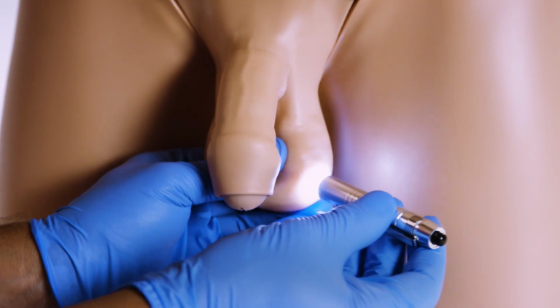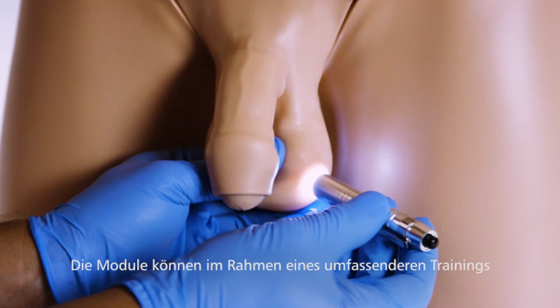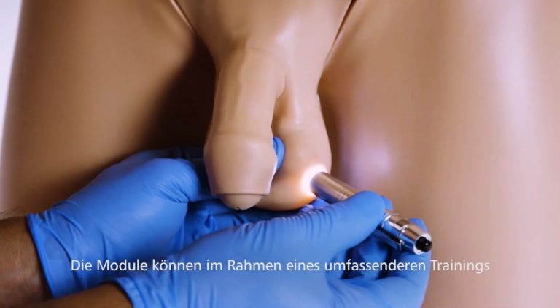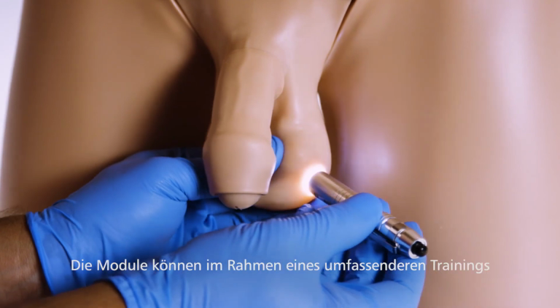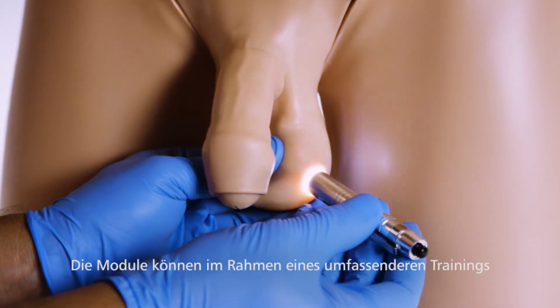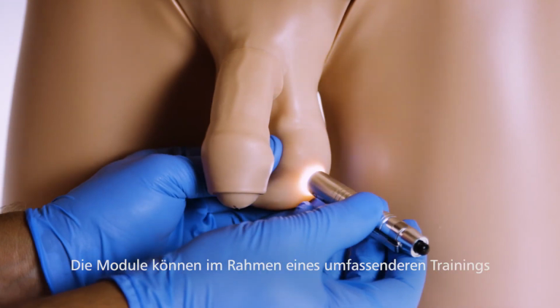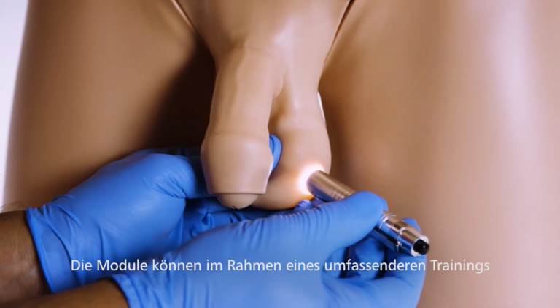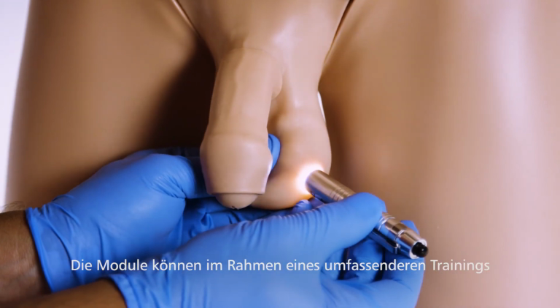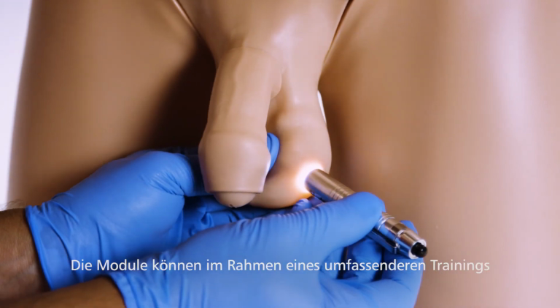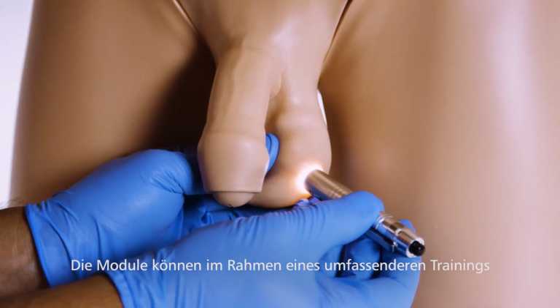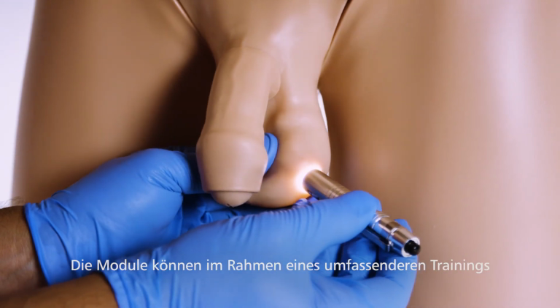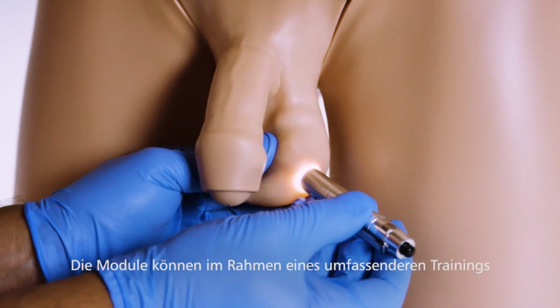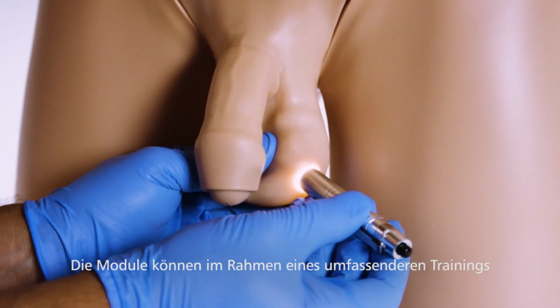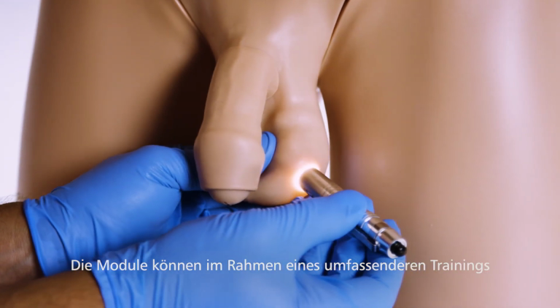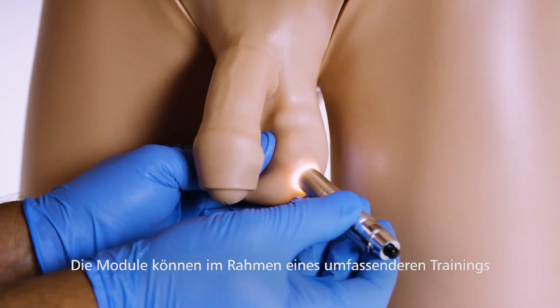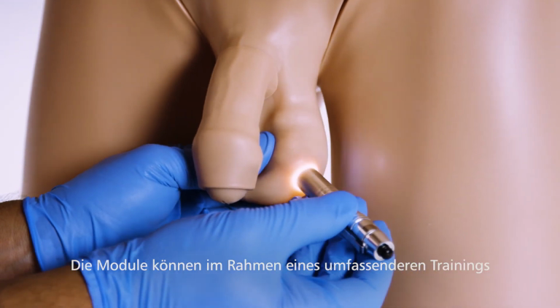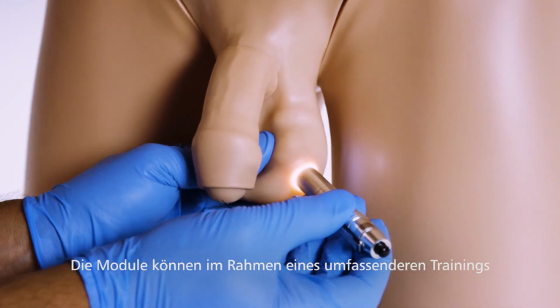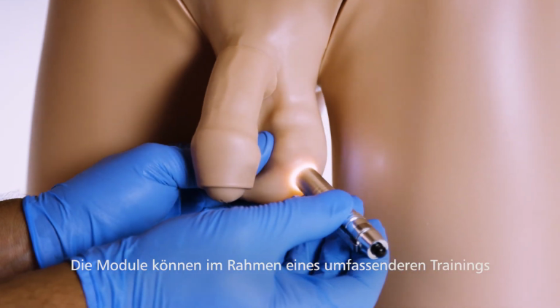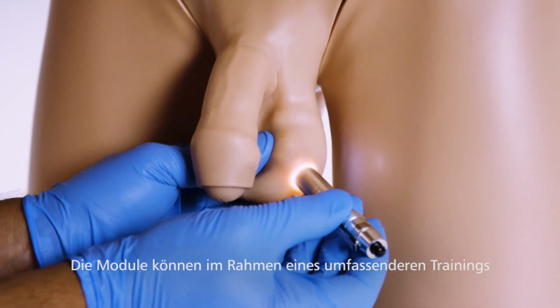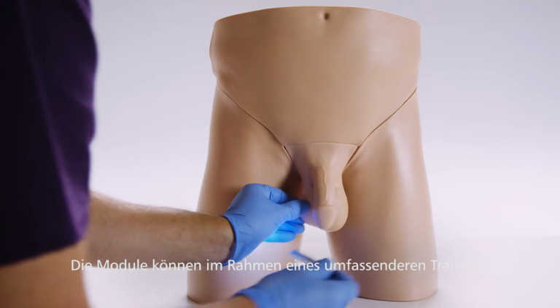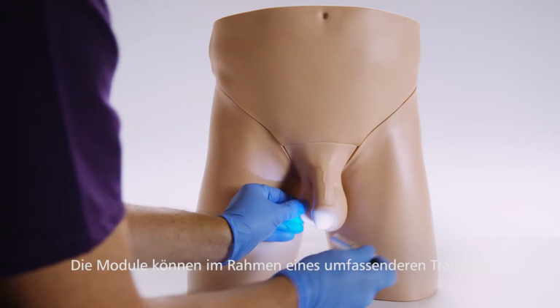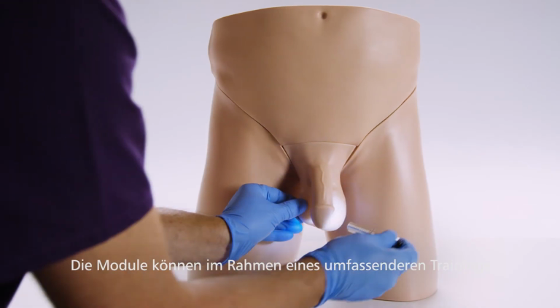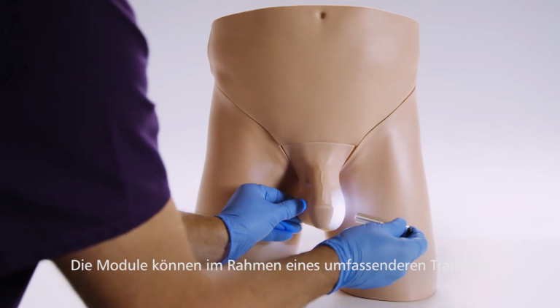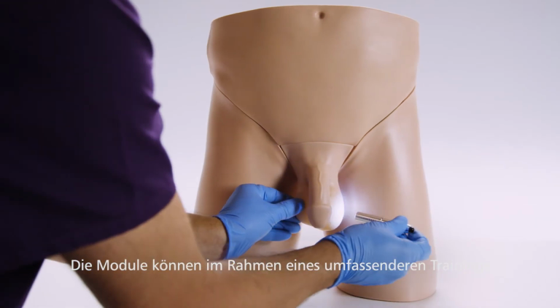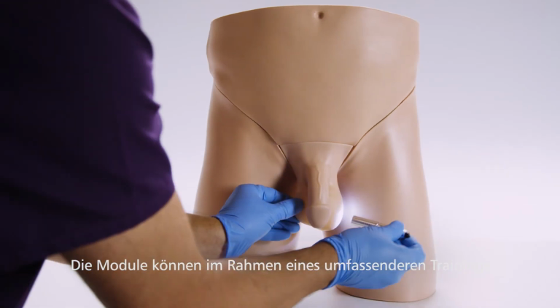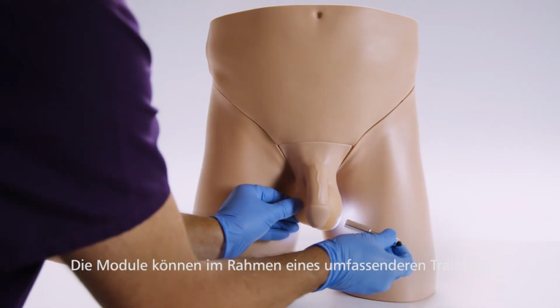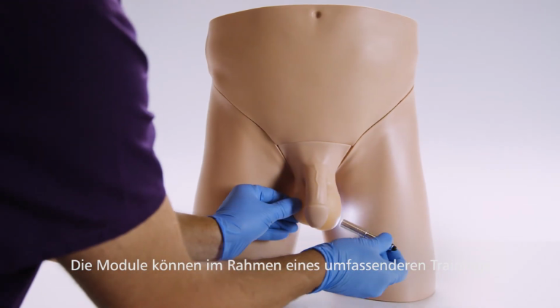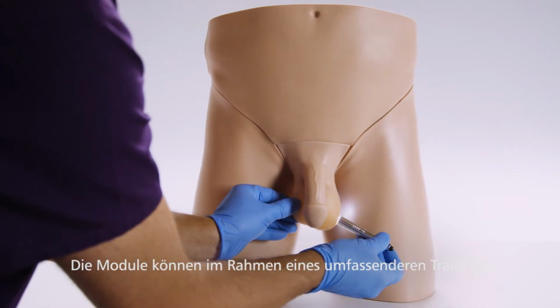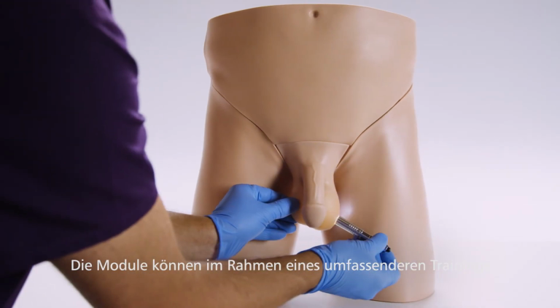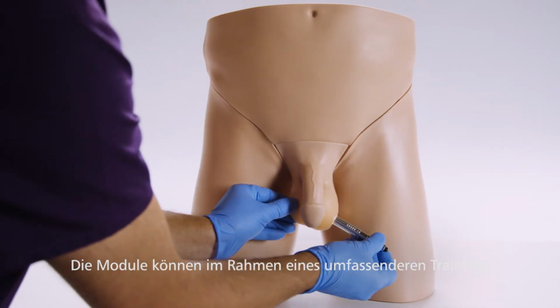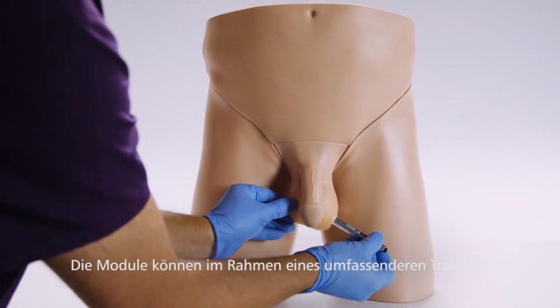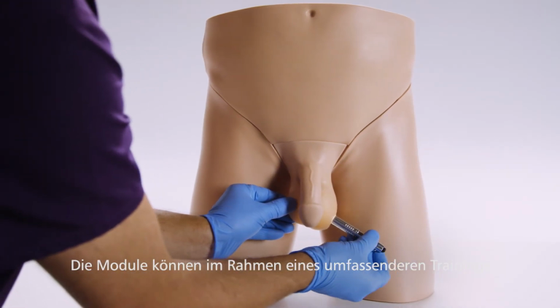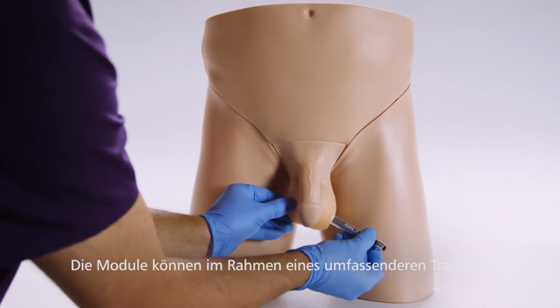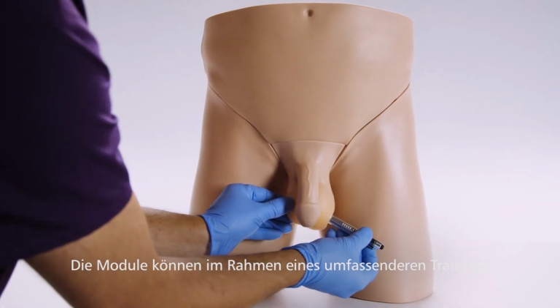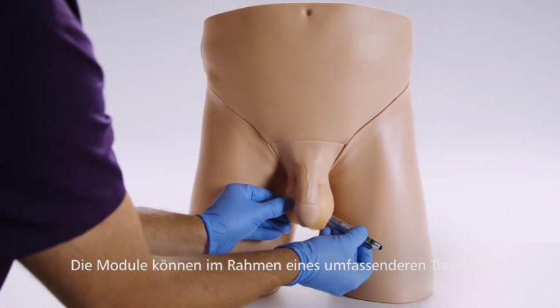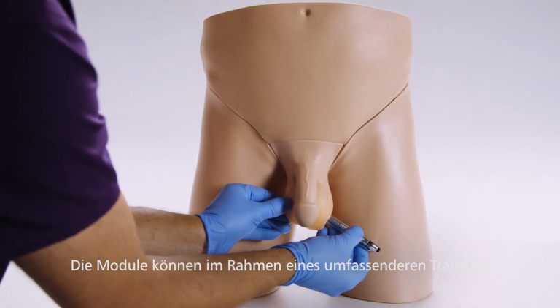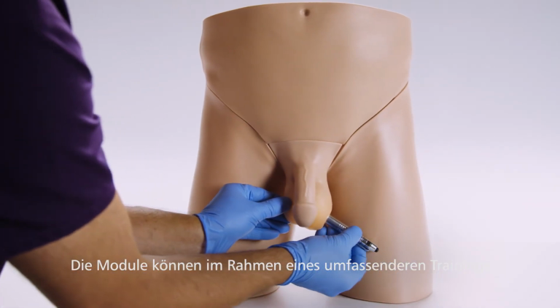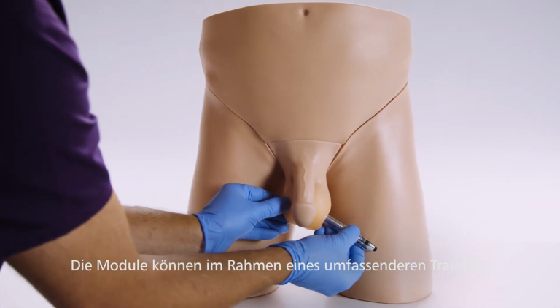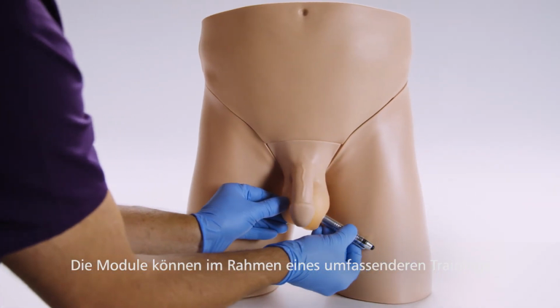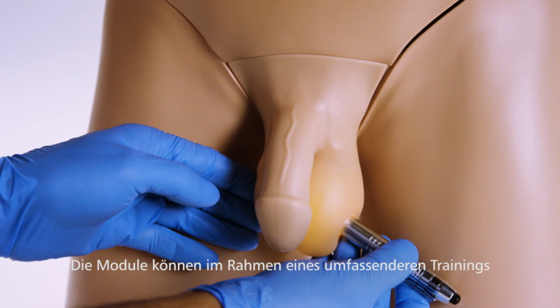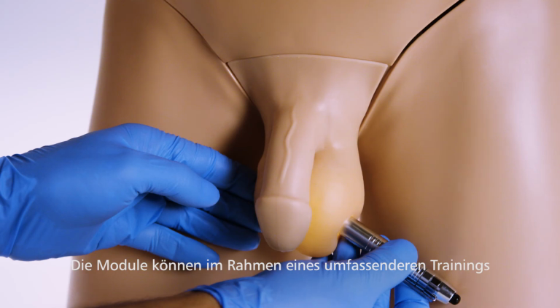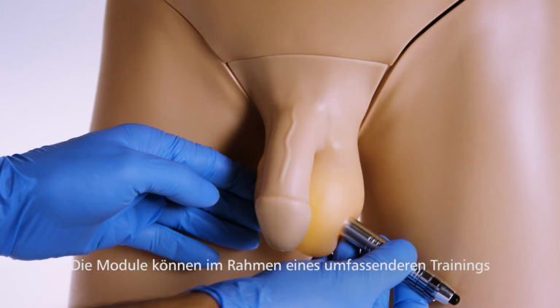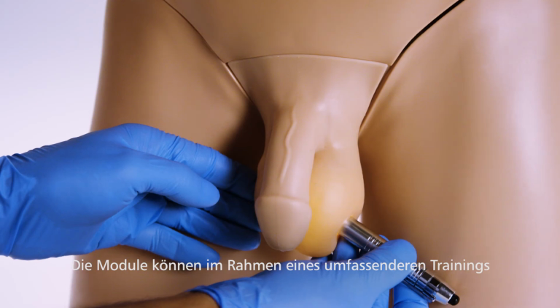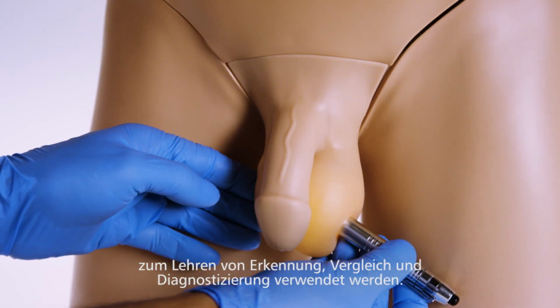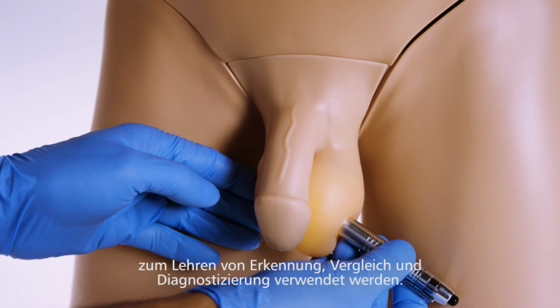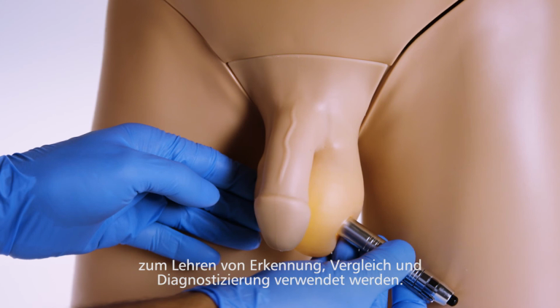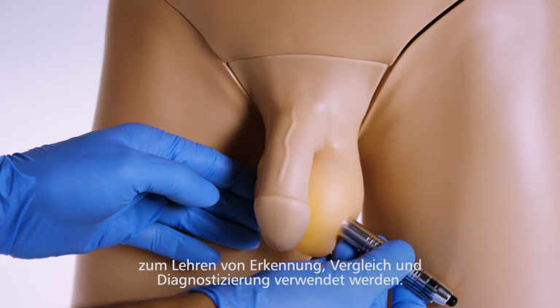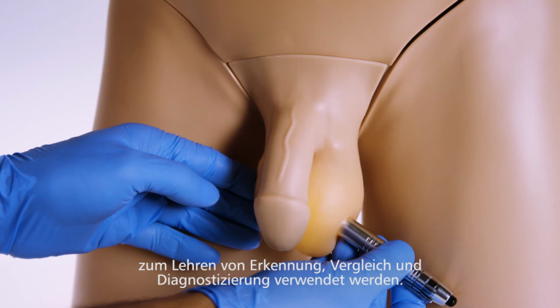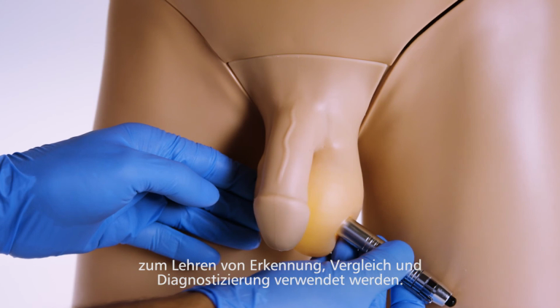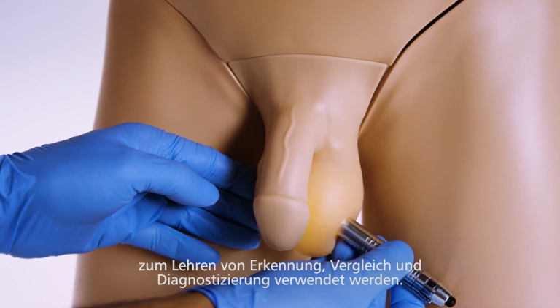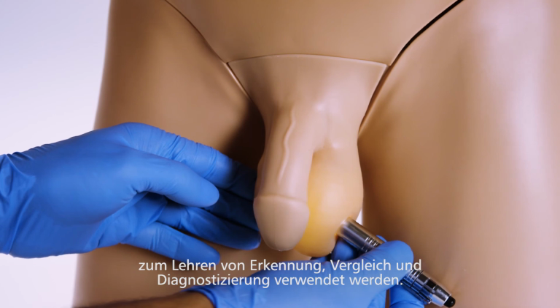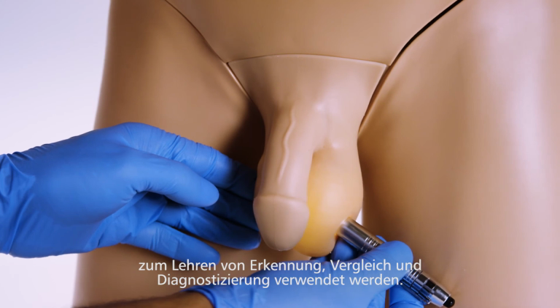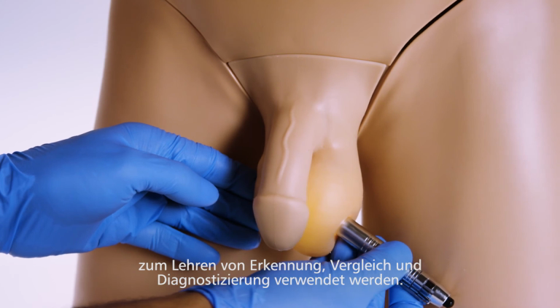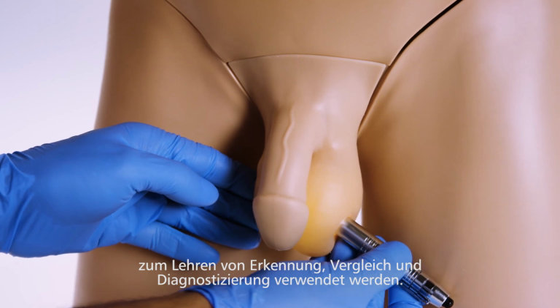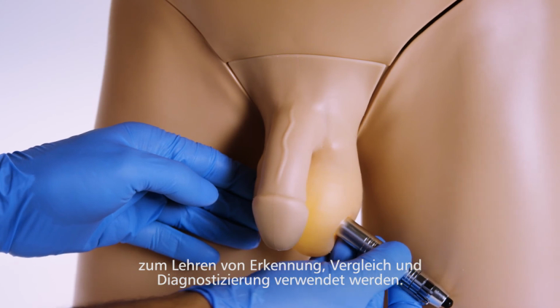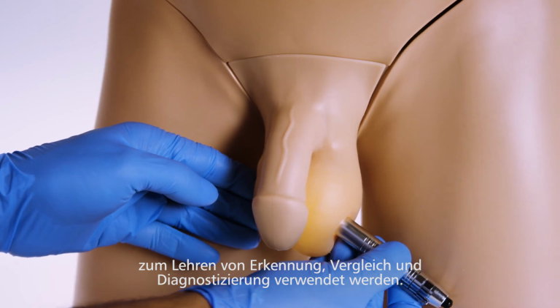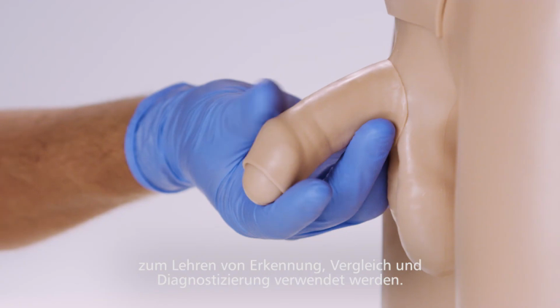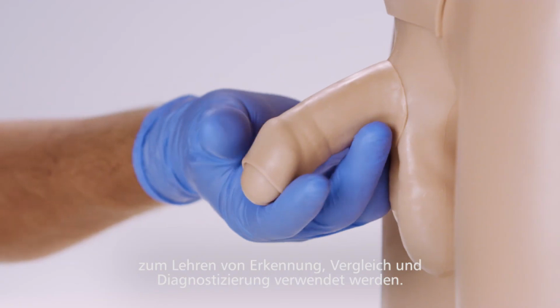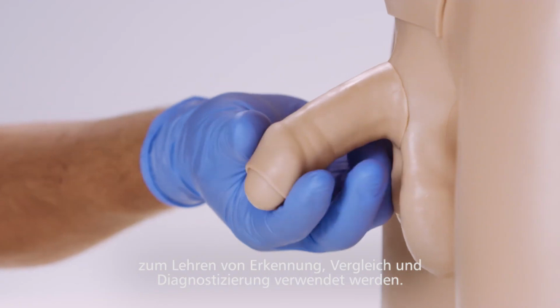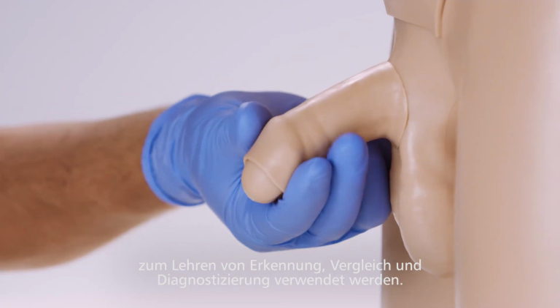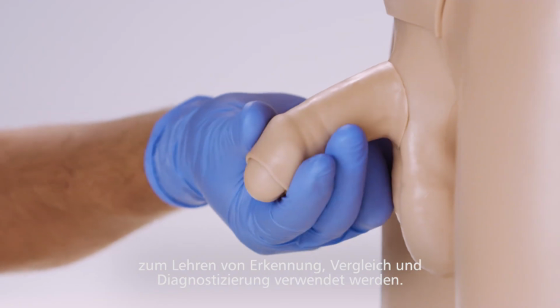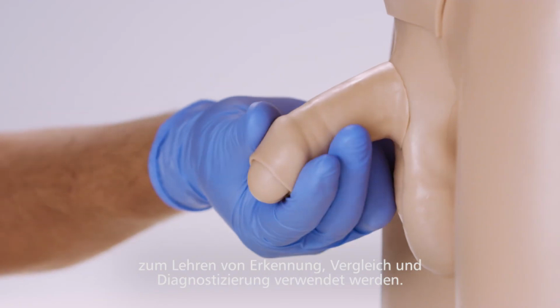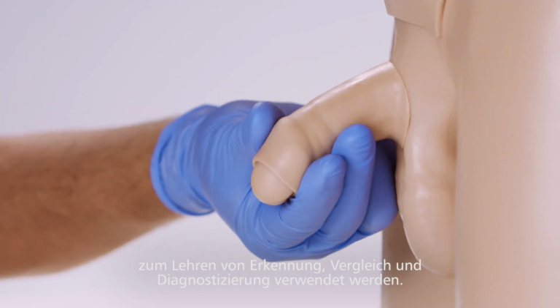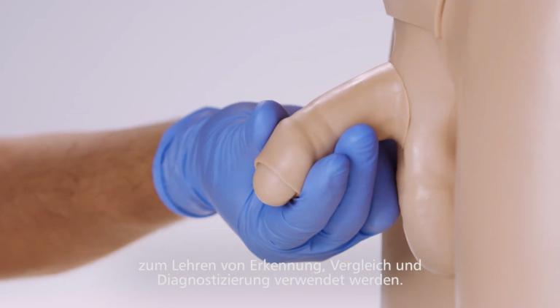The set of modules can be used for progressive and wider curriculum training, allowing recognition, comparison, and diagnosis.